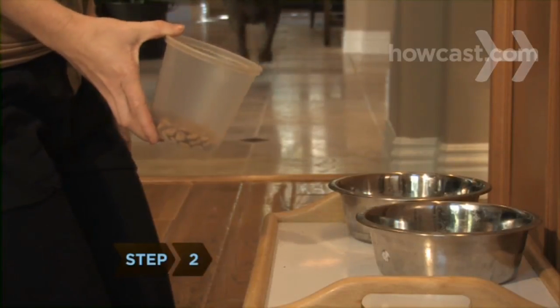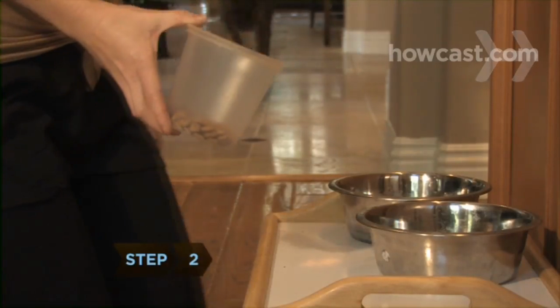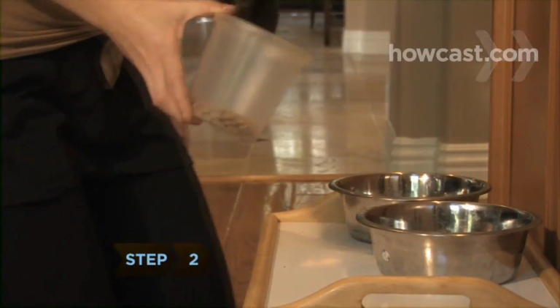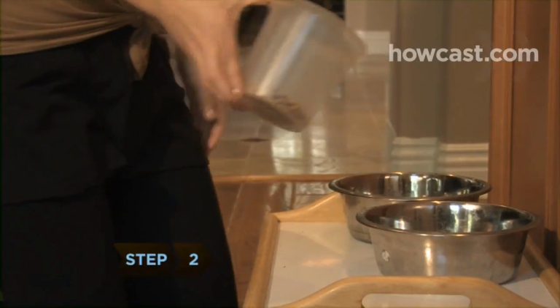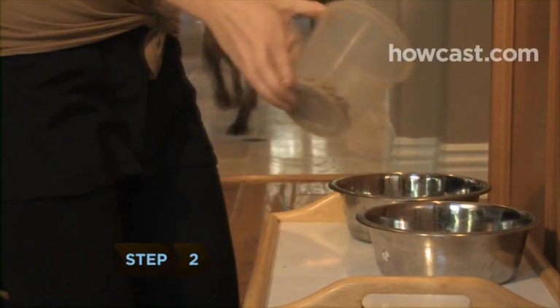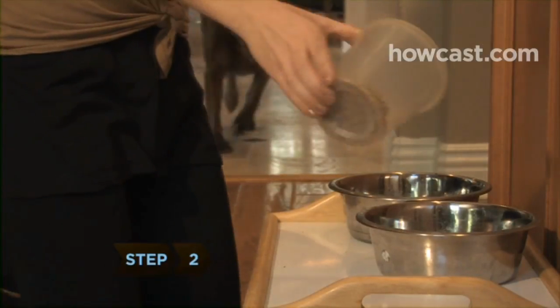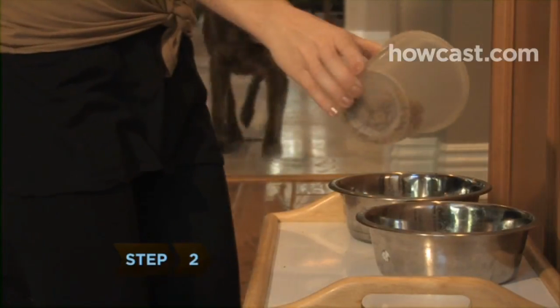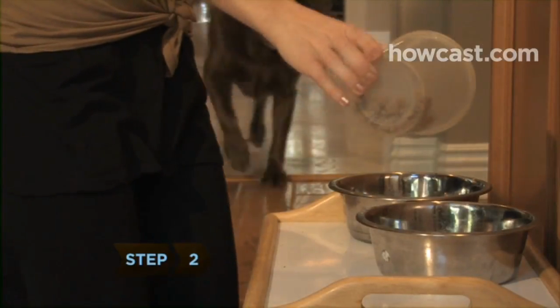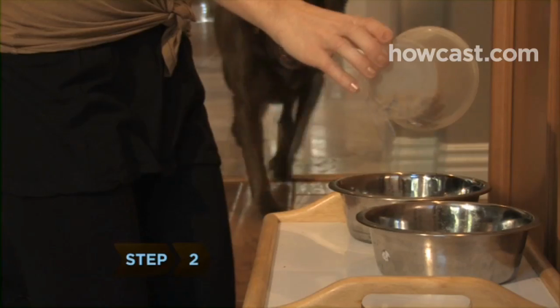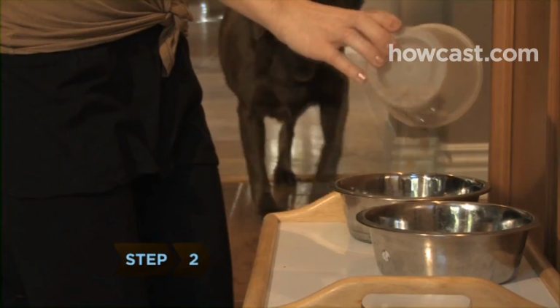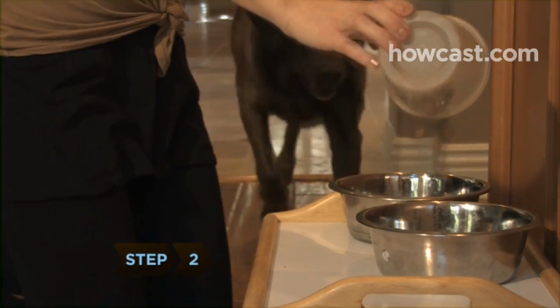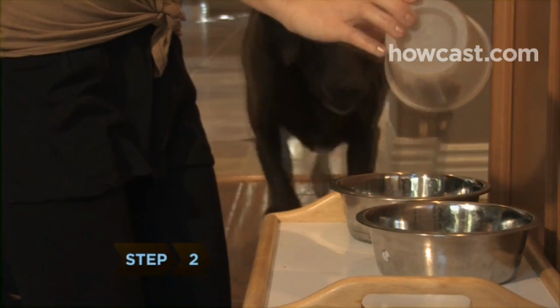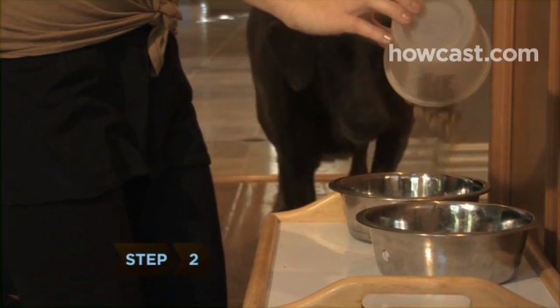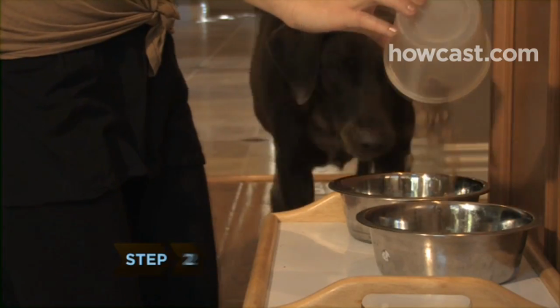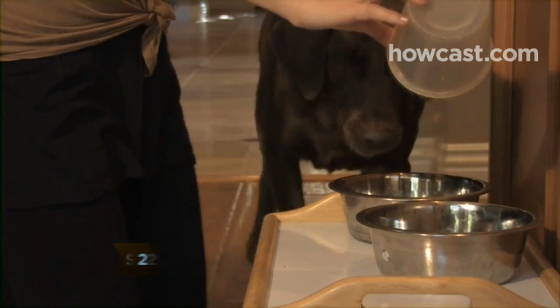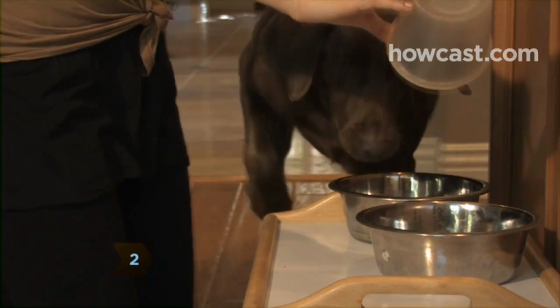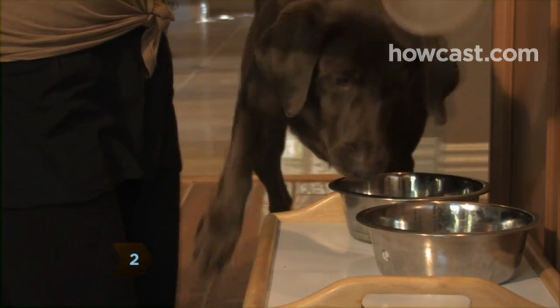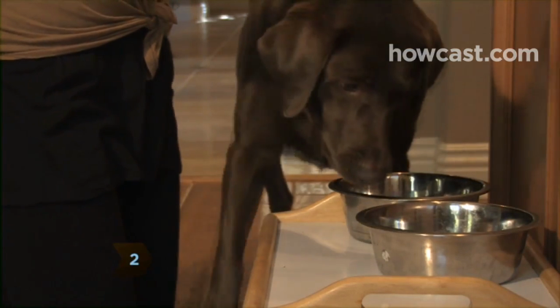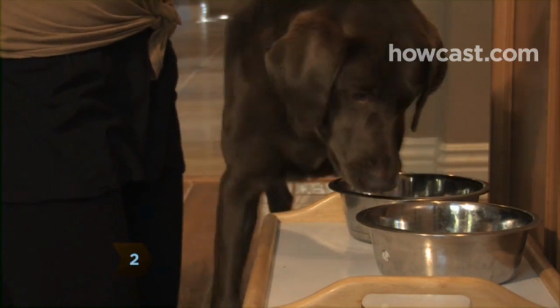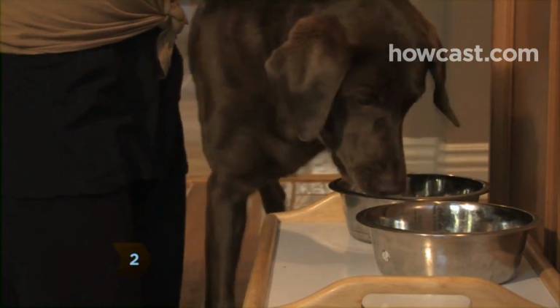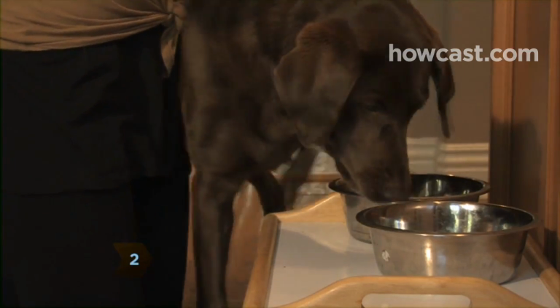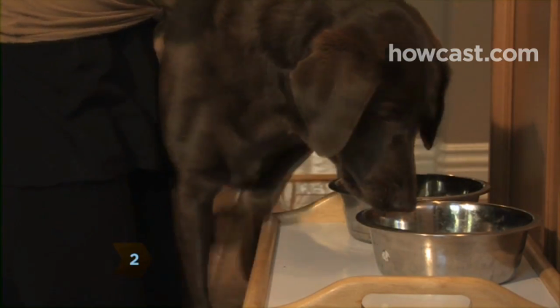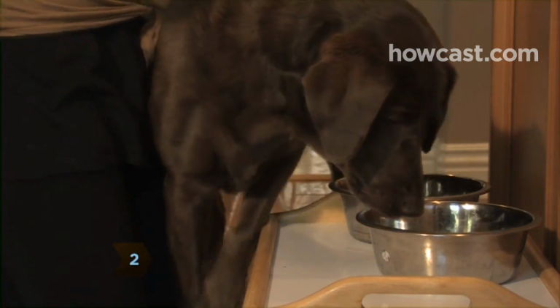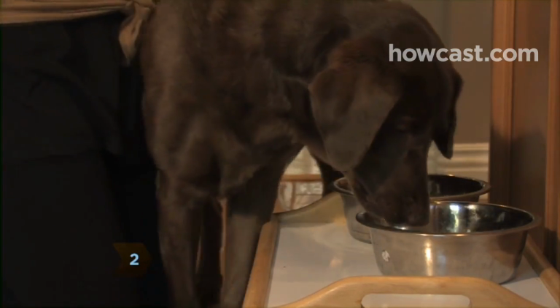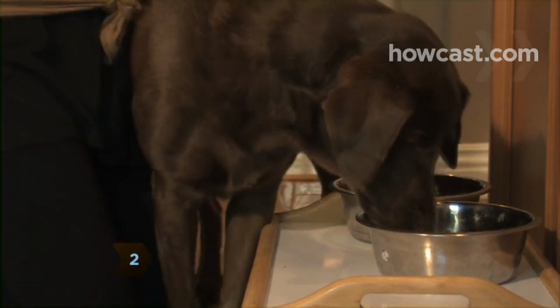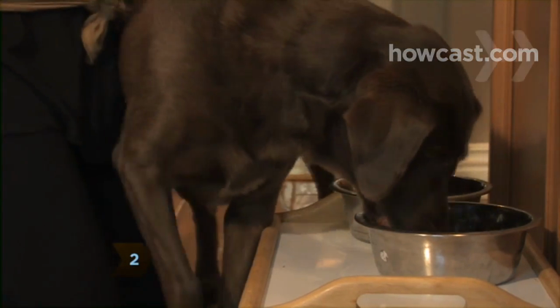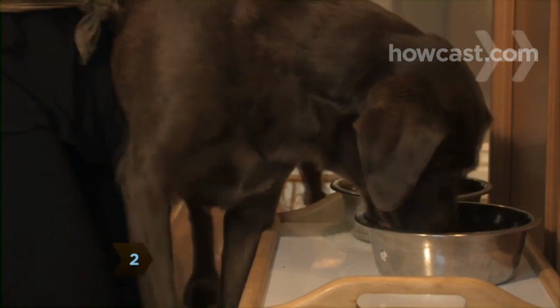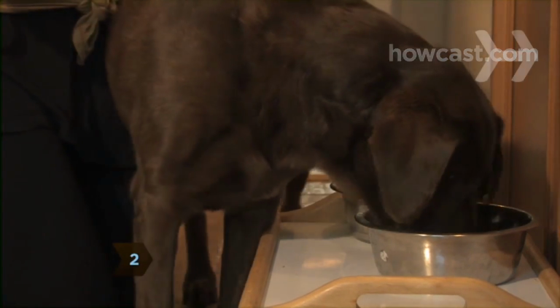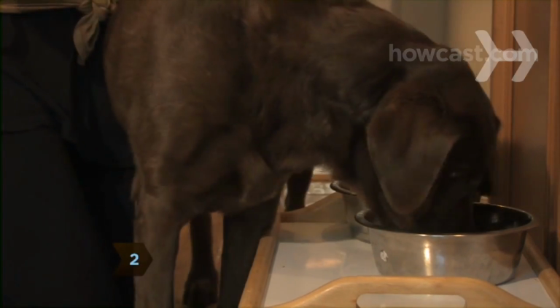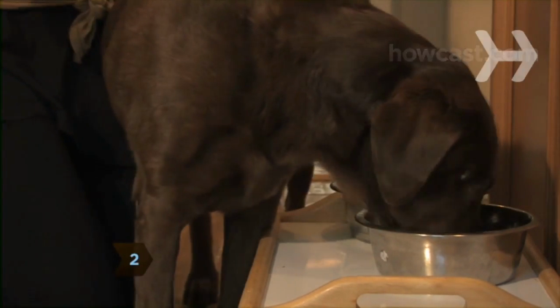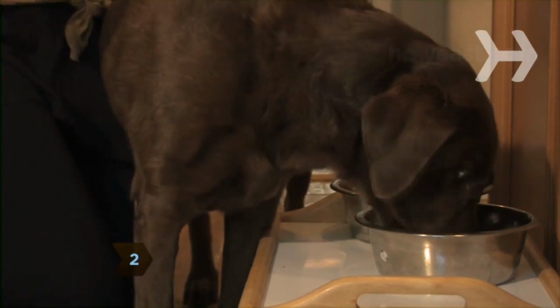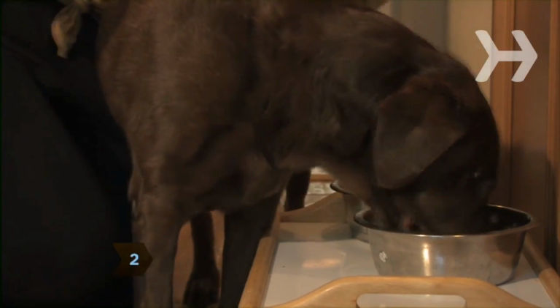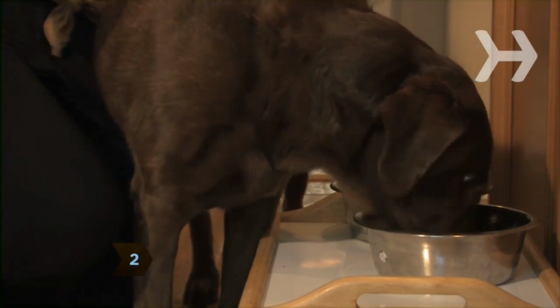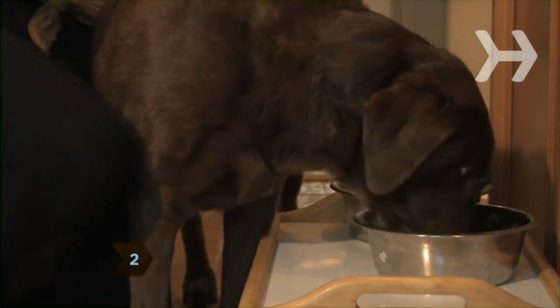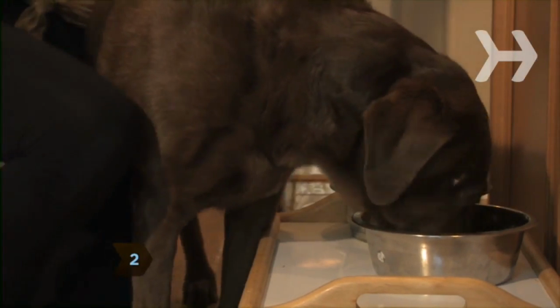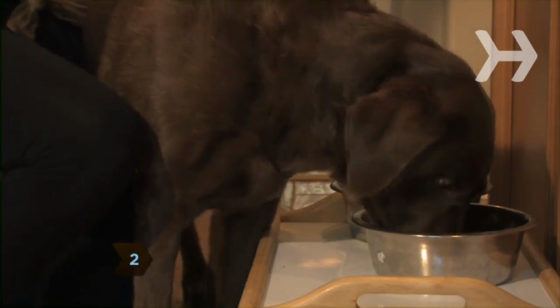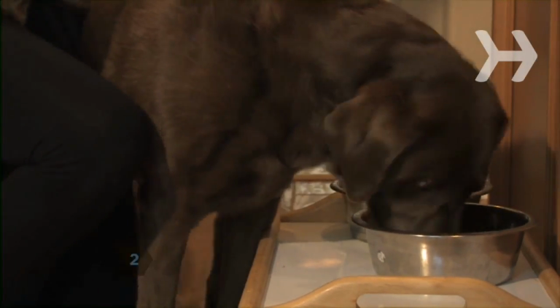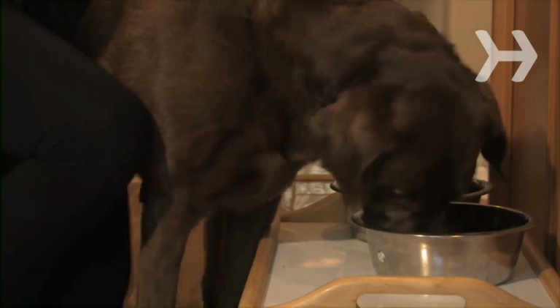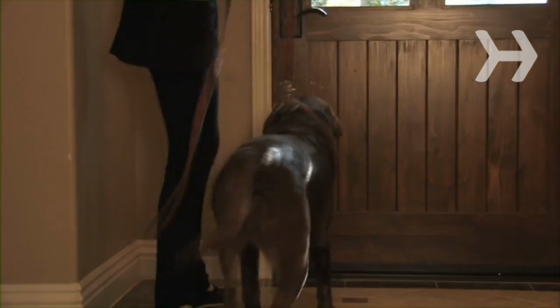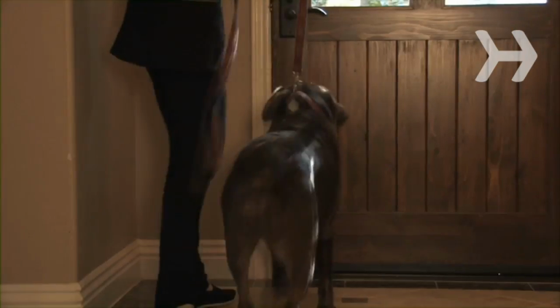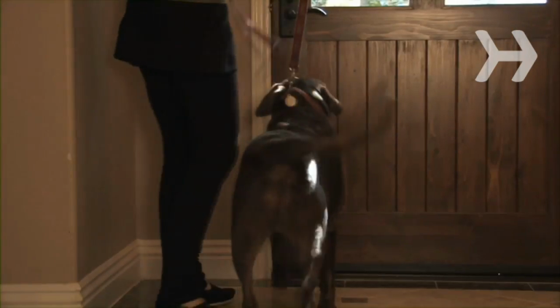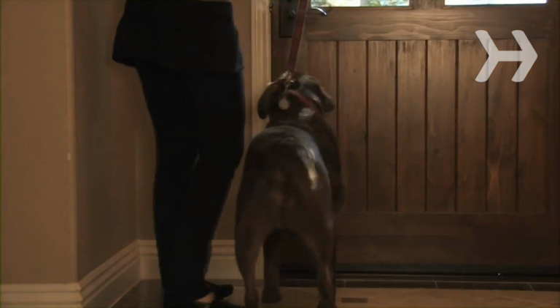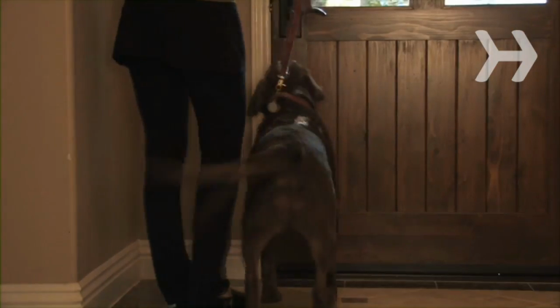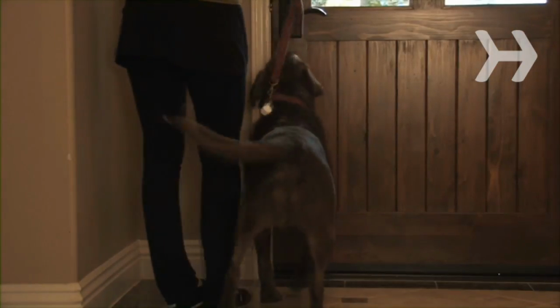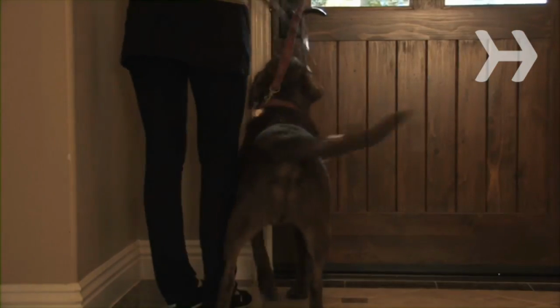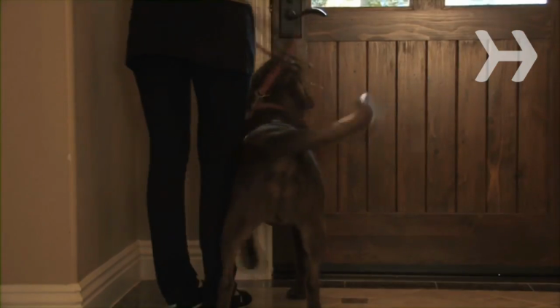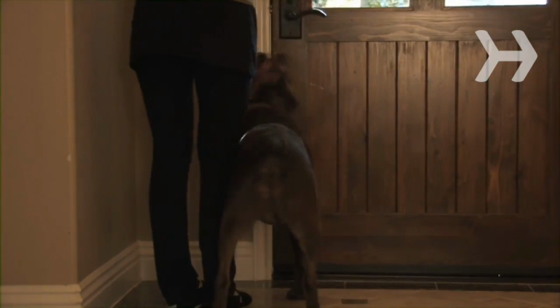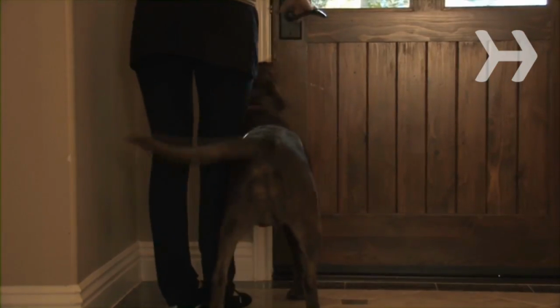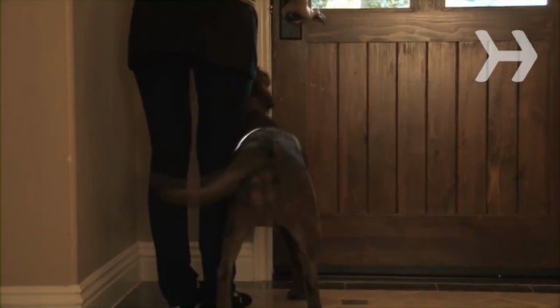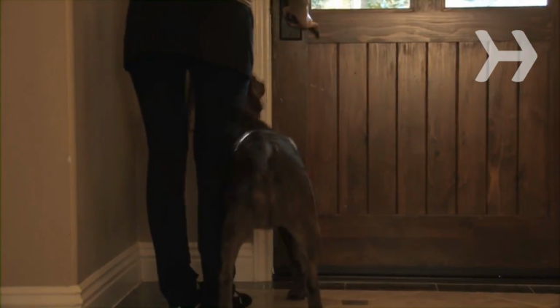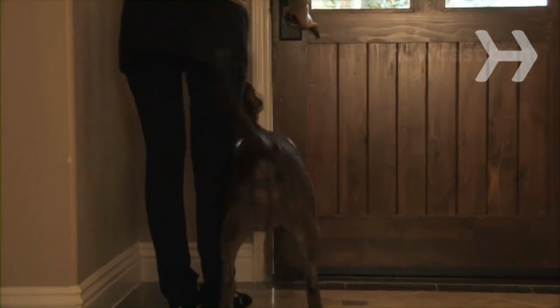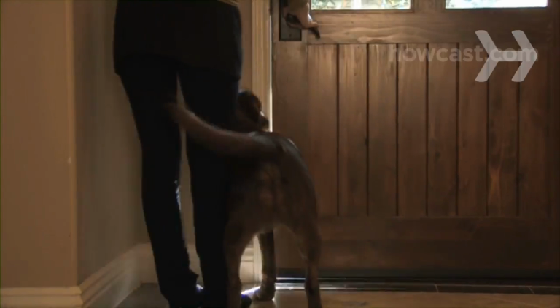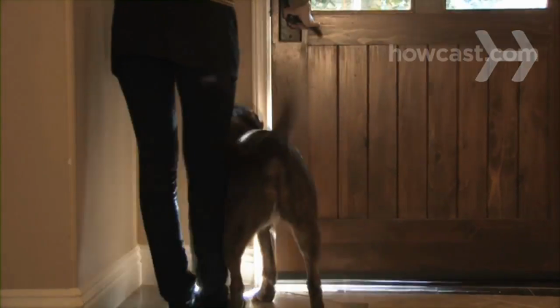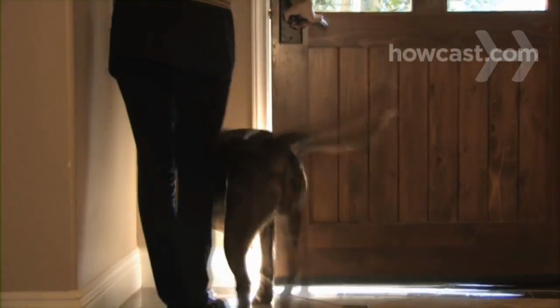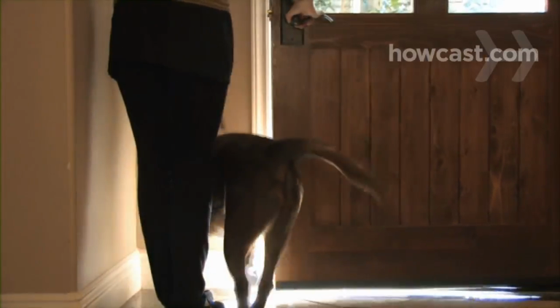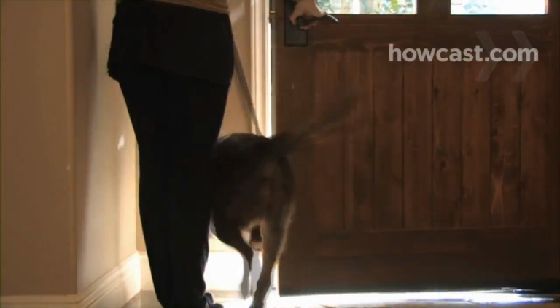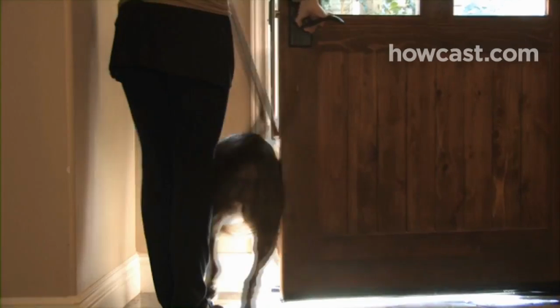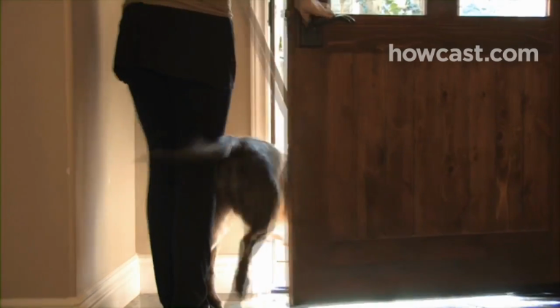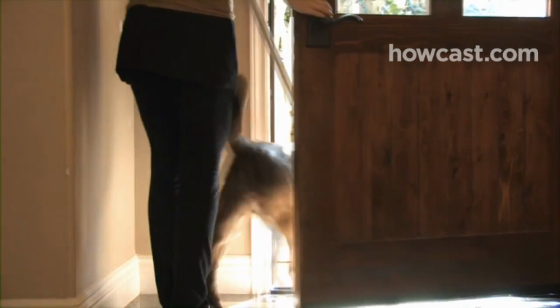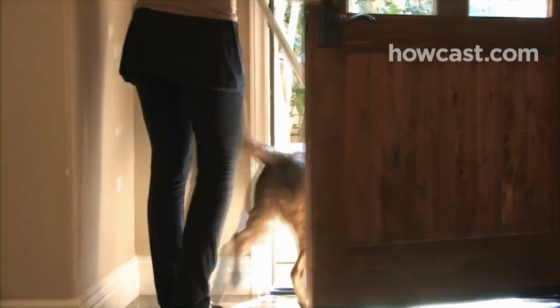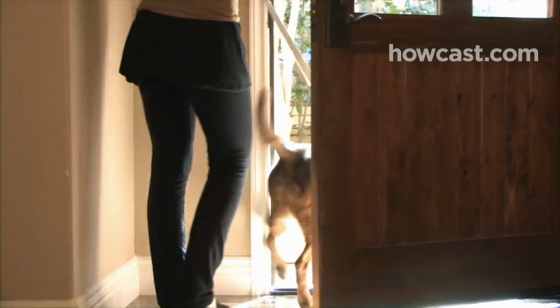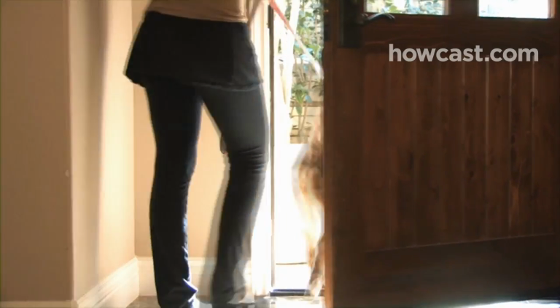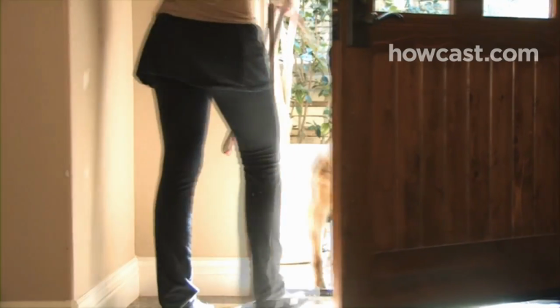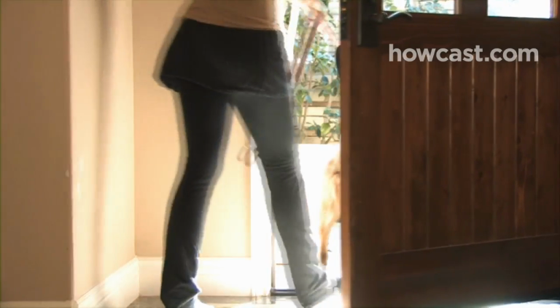Step 2. Dogs don't like change very much, so make sure to keep feeding, walking, and playing with your current dog at the same time each day.